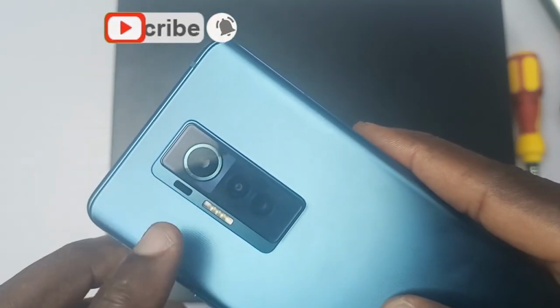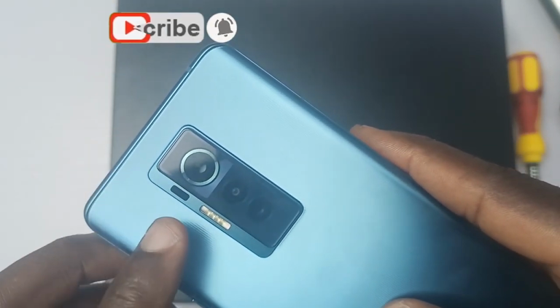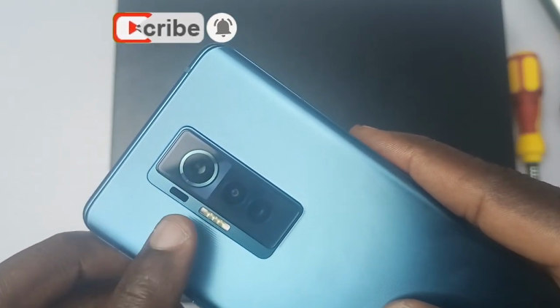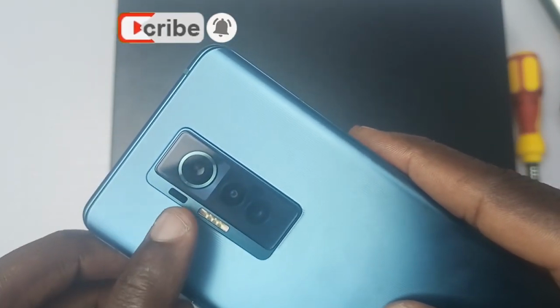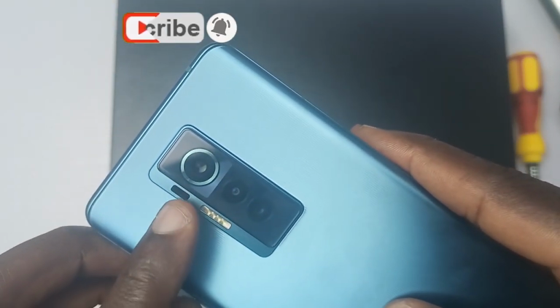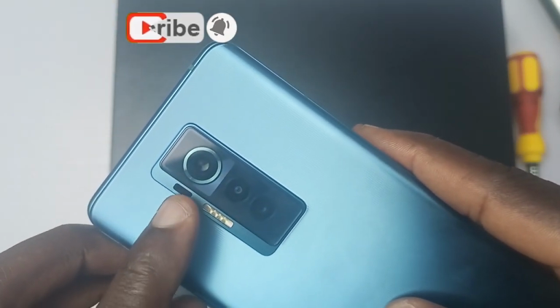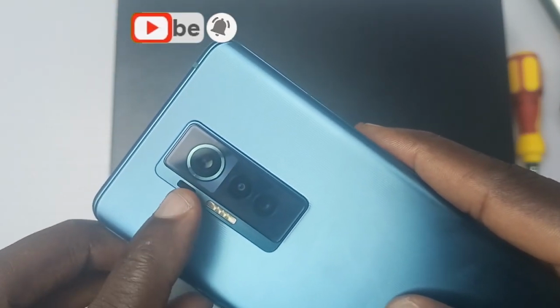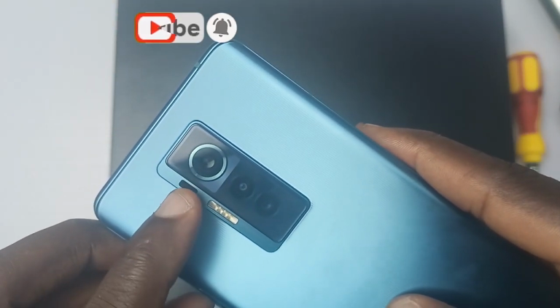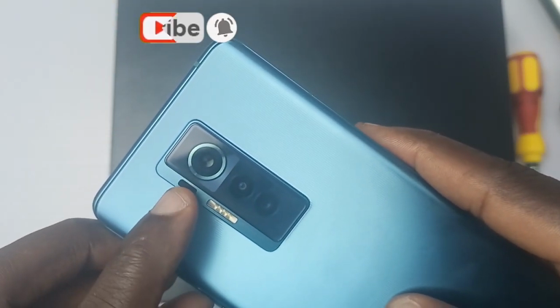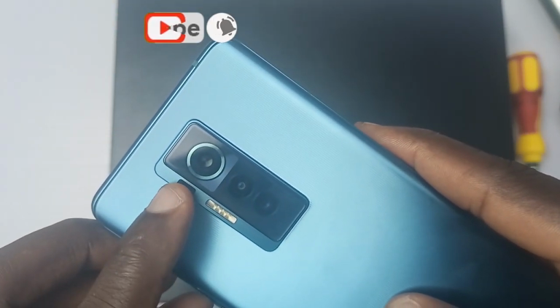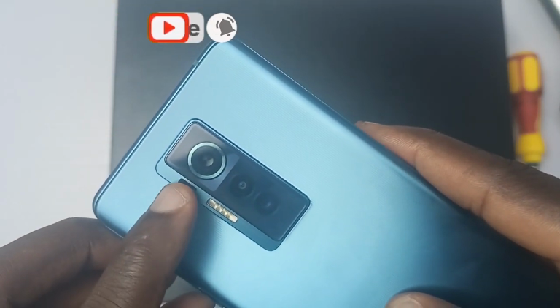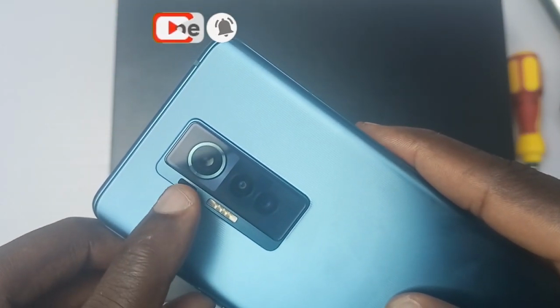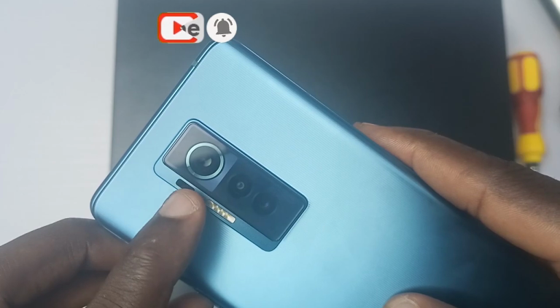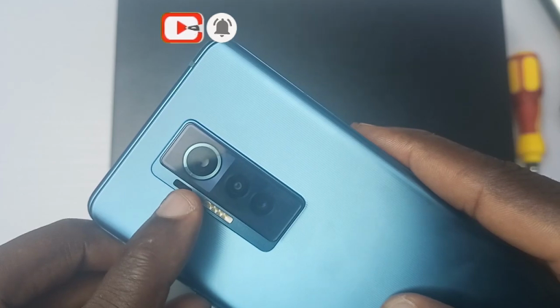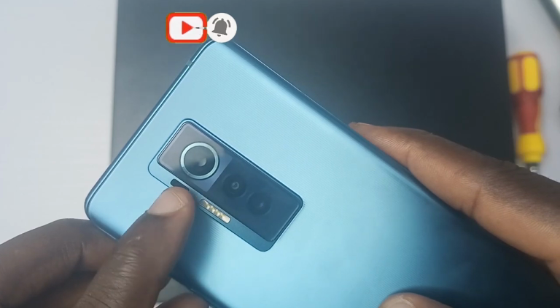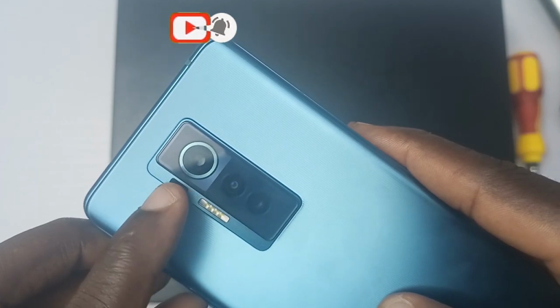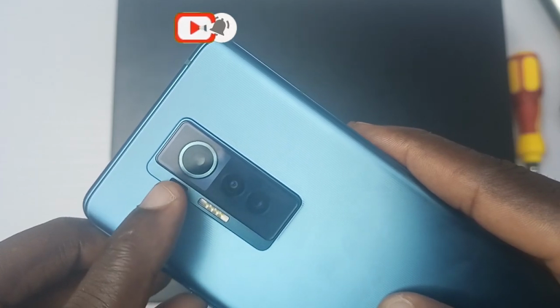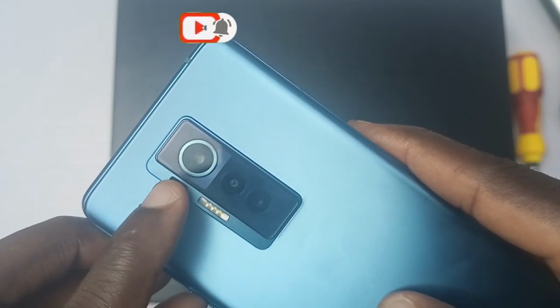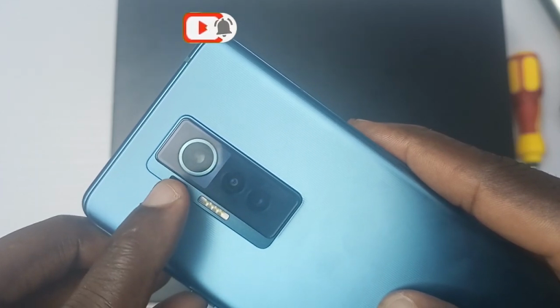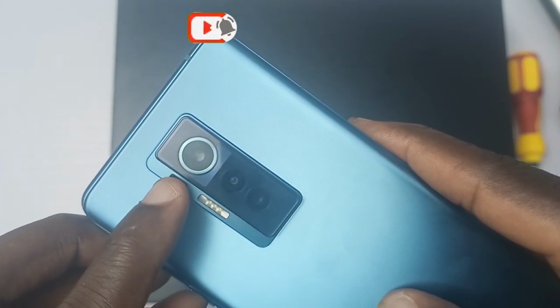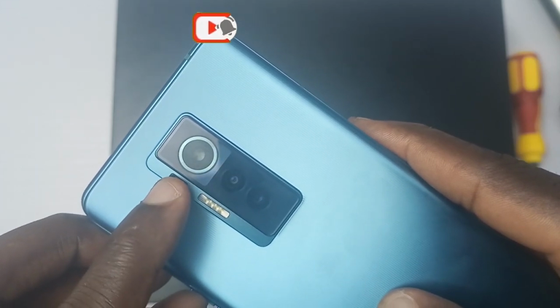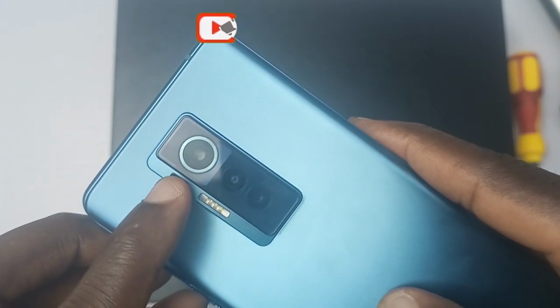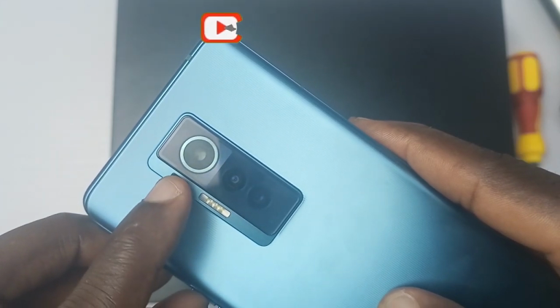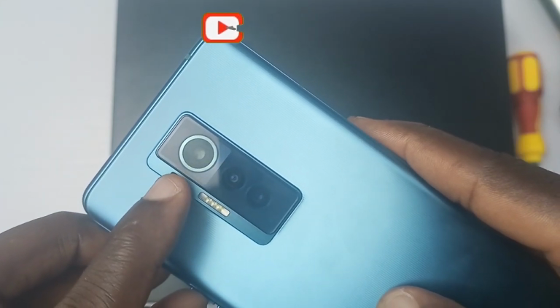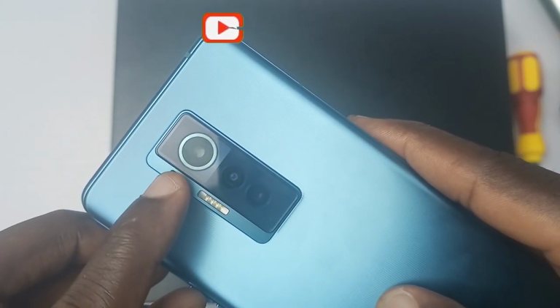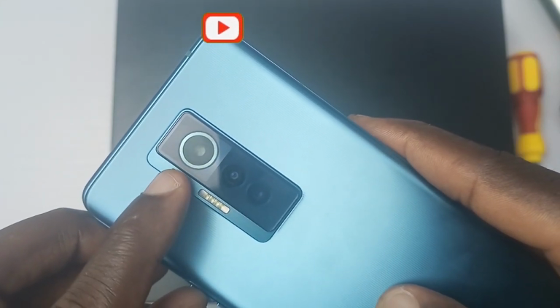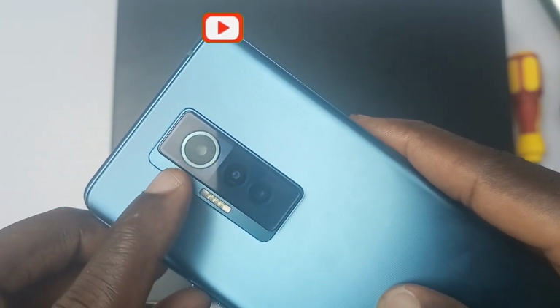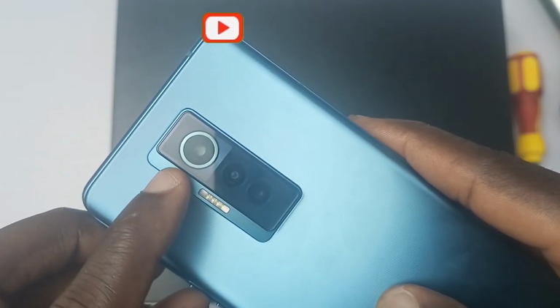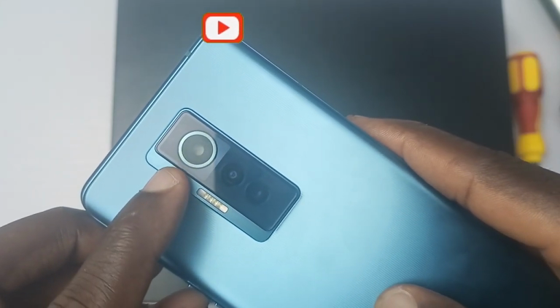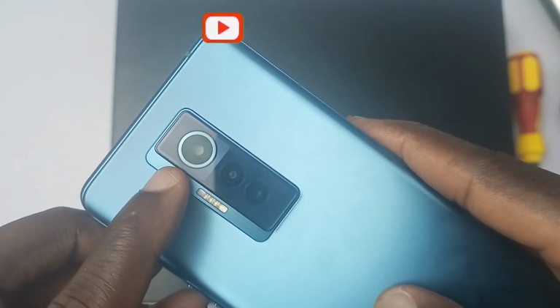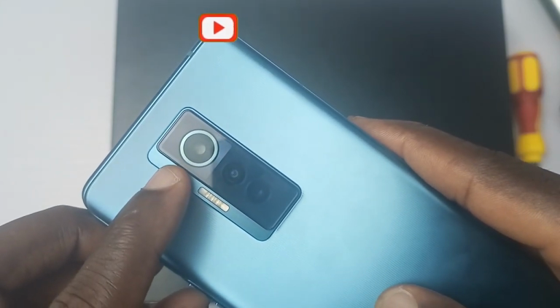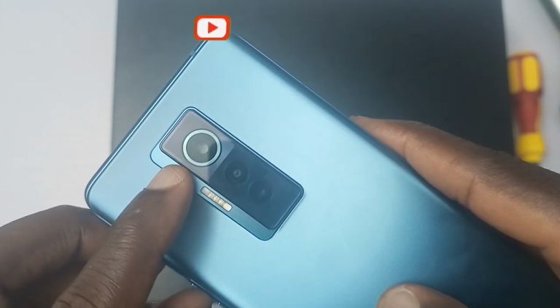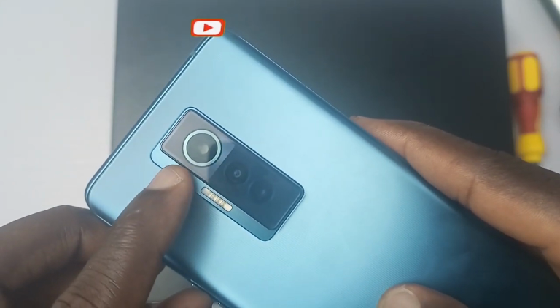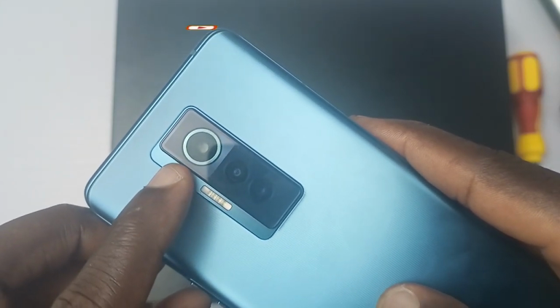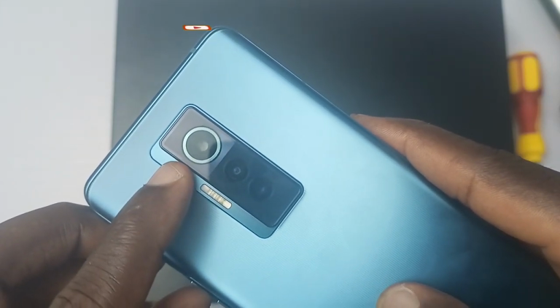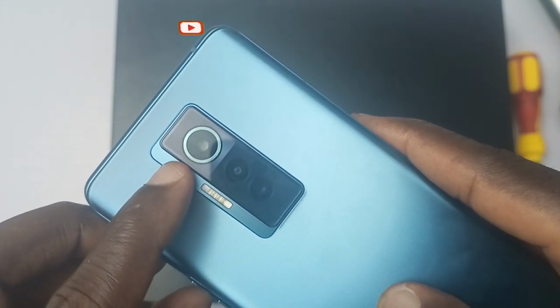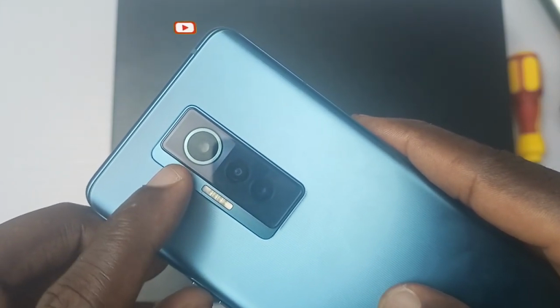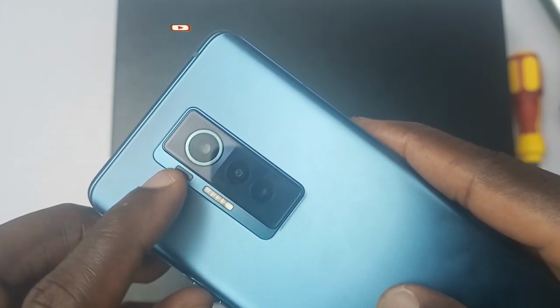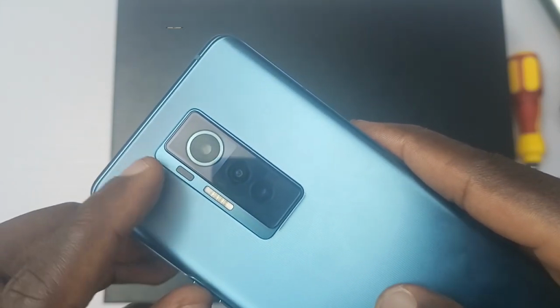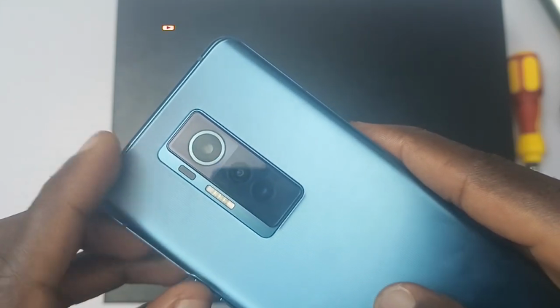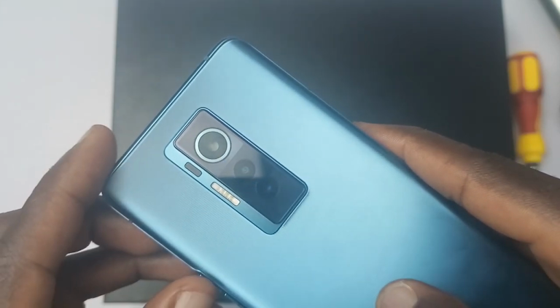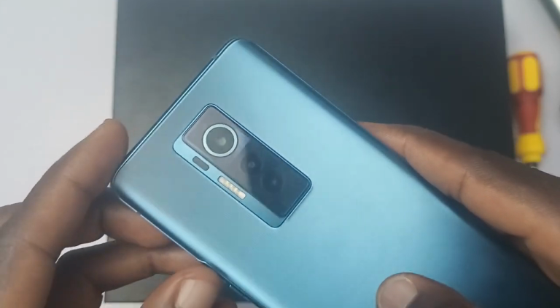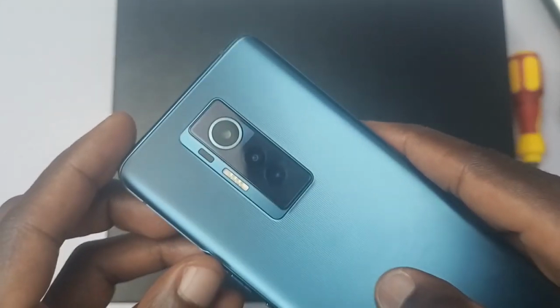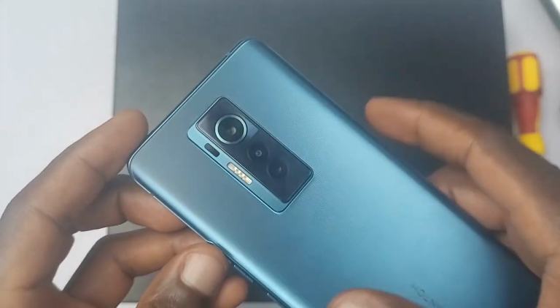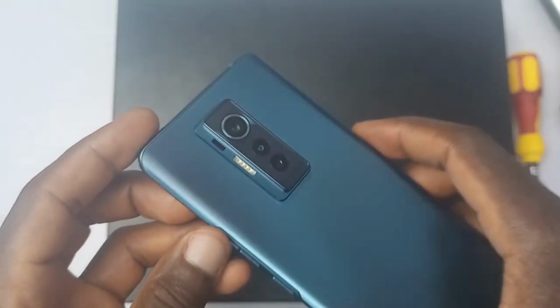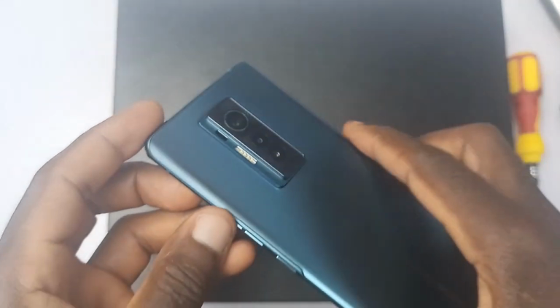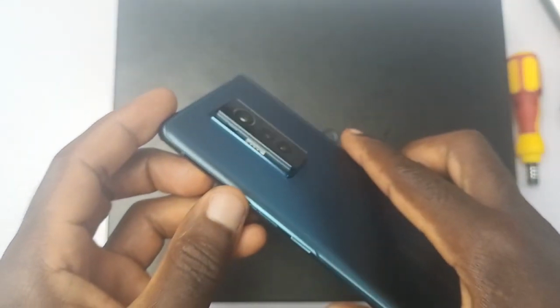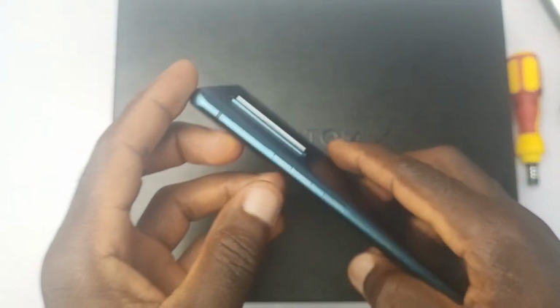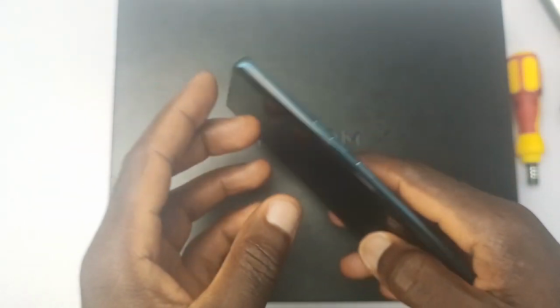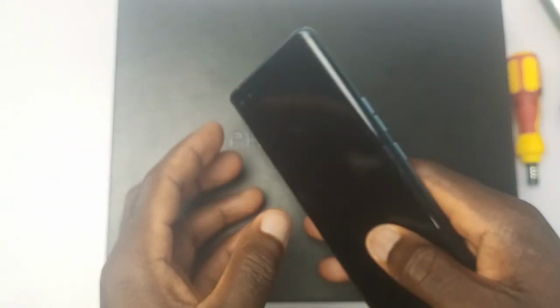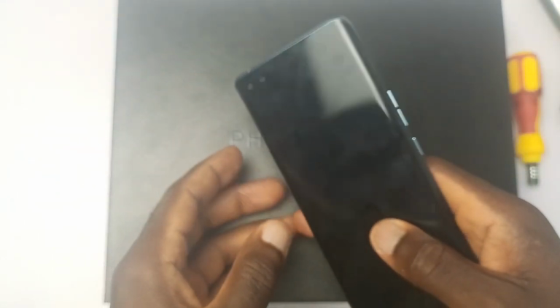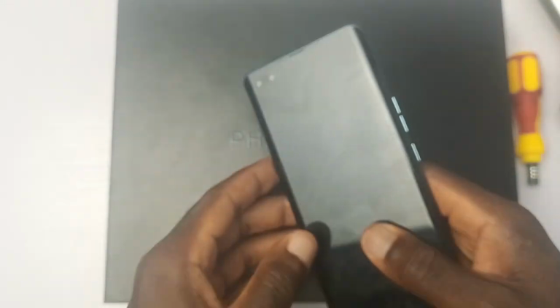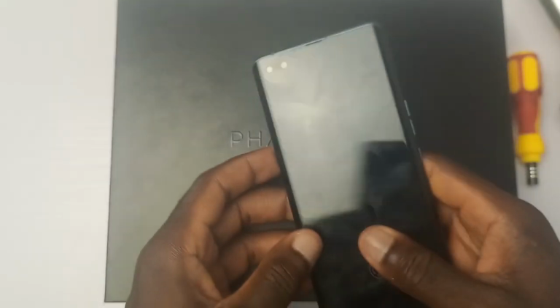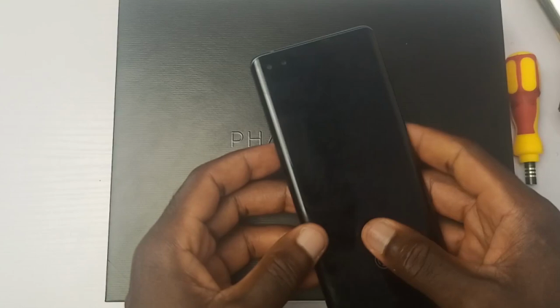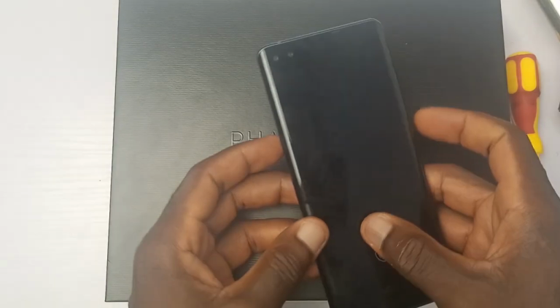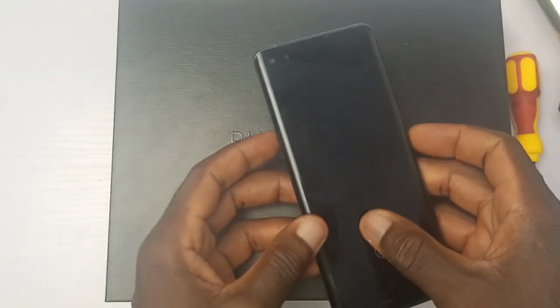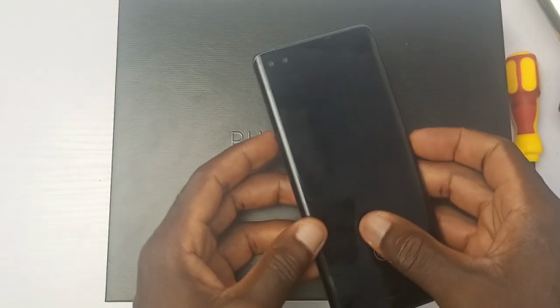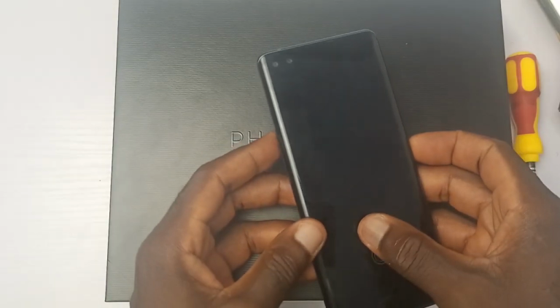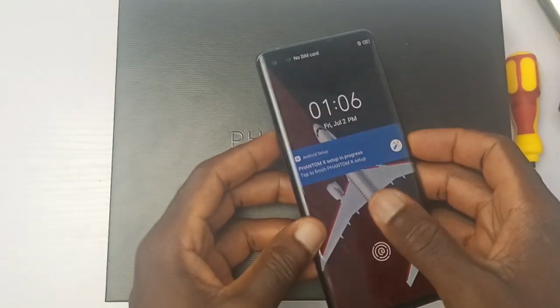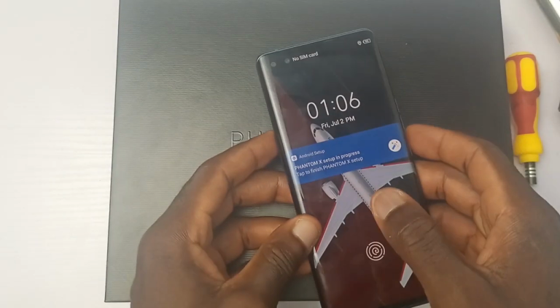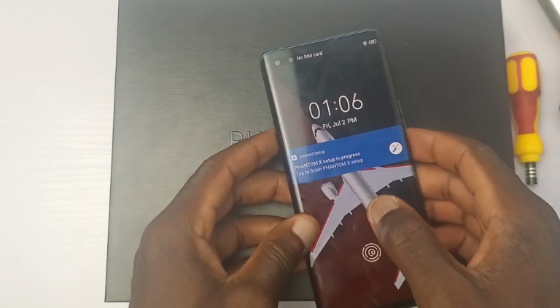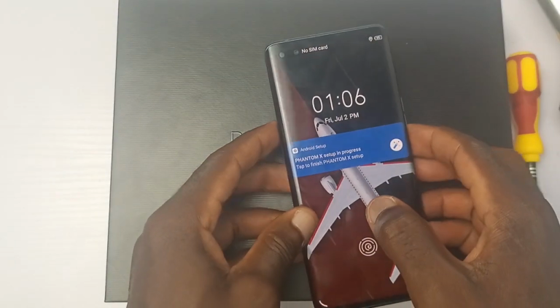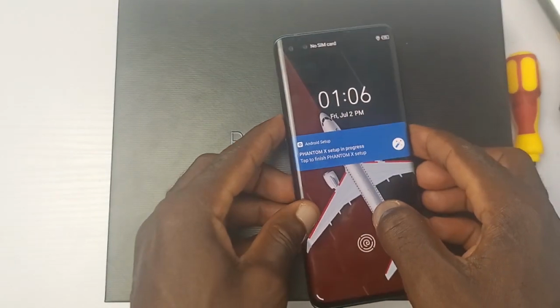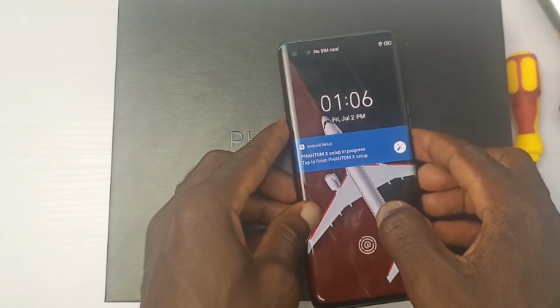There are at least two things I'd like to see from inside of the phone: one, the laser focus, and two, the 50 megapixel main camera sensor.